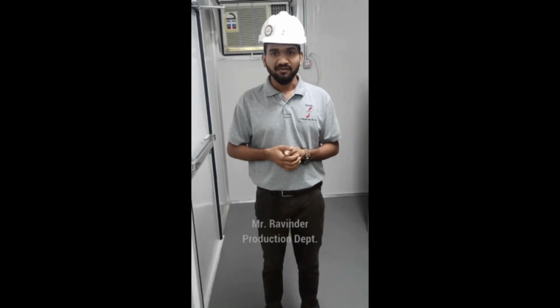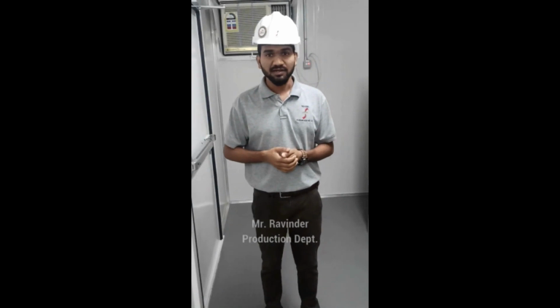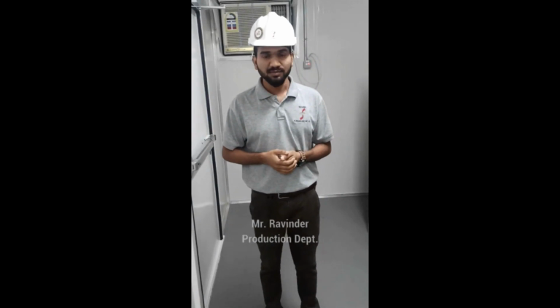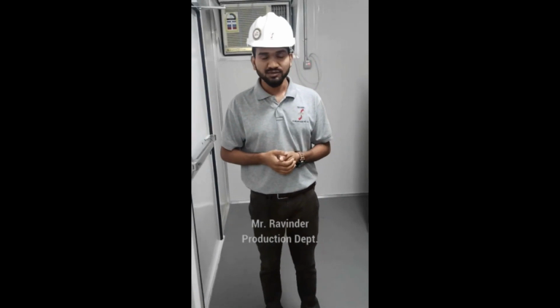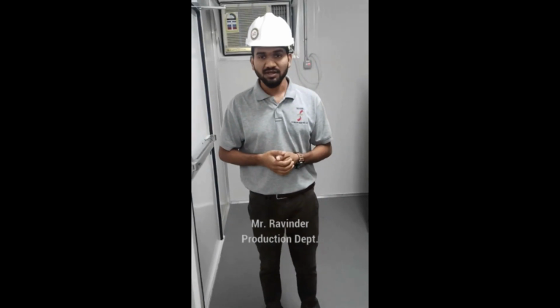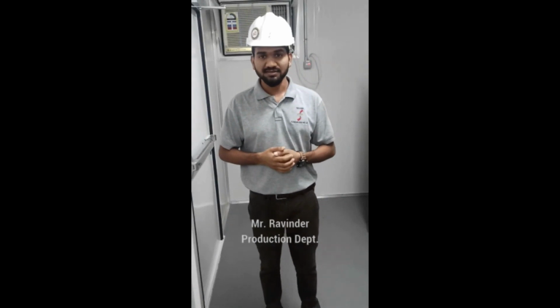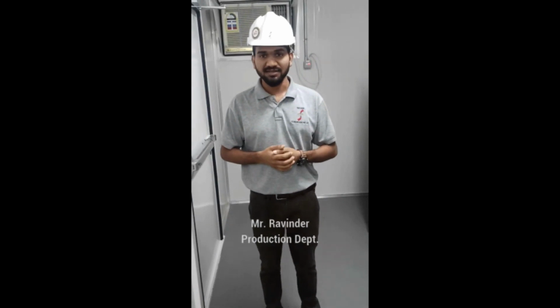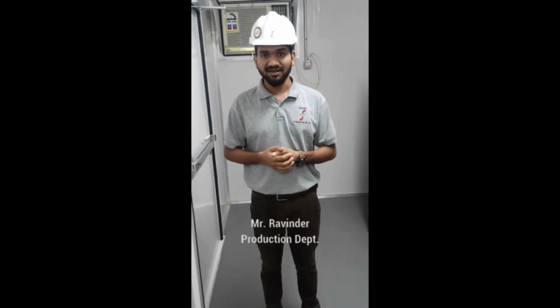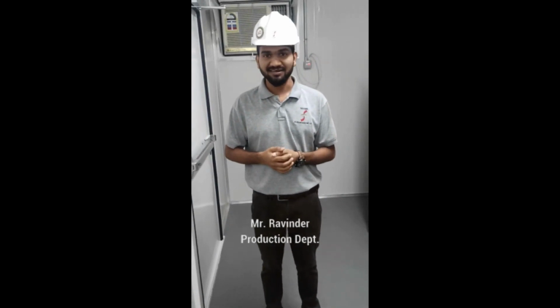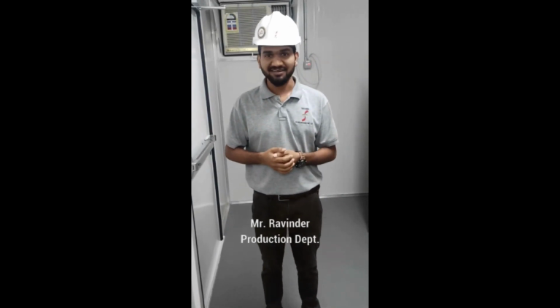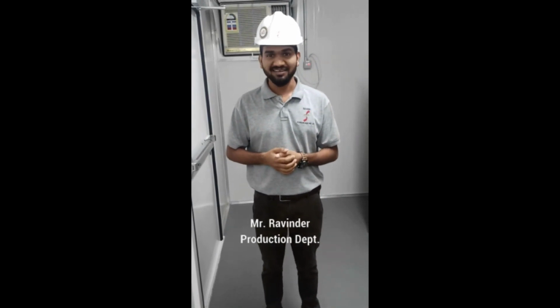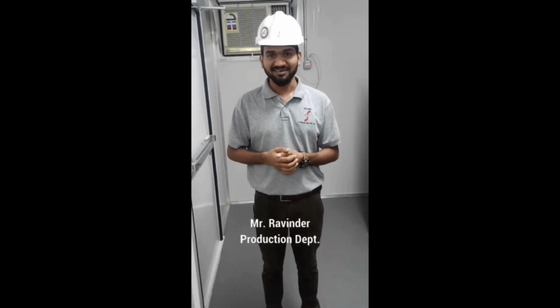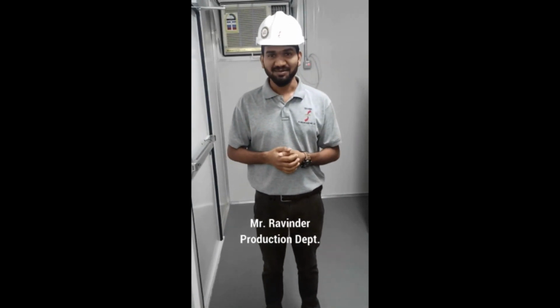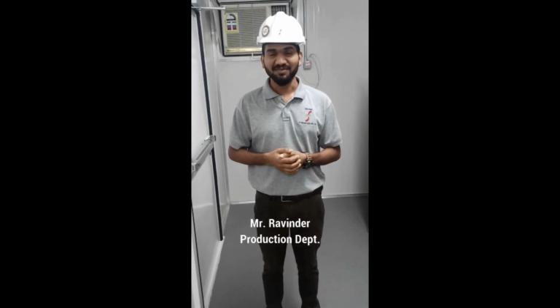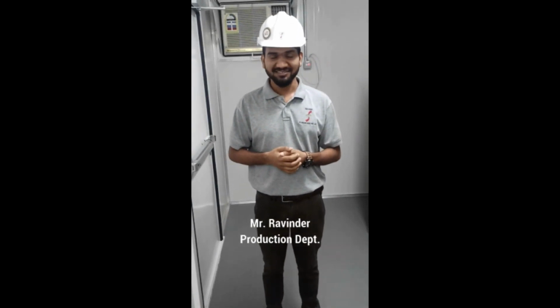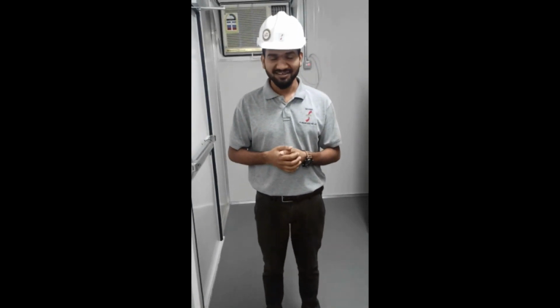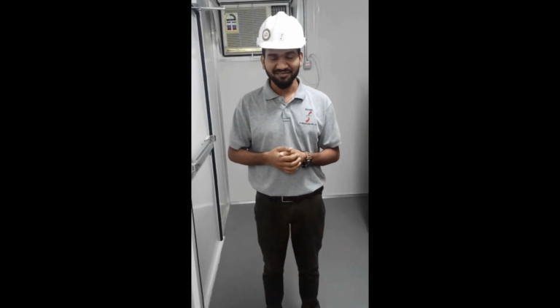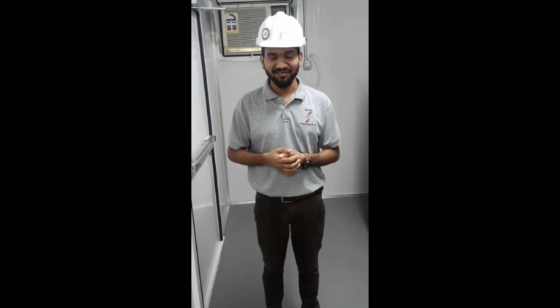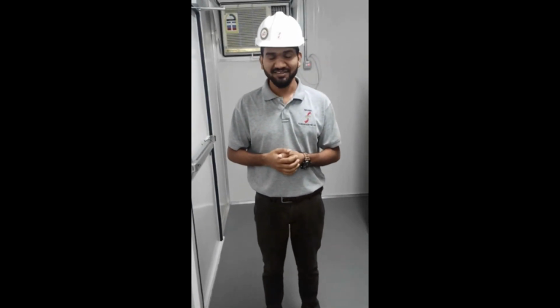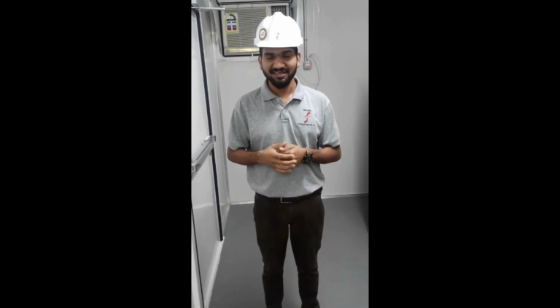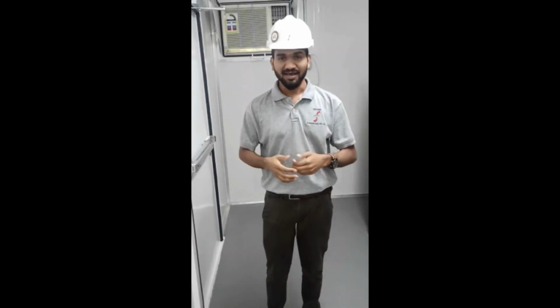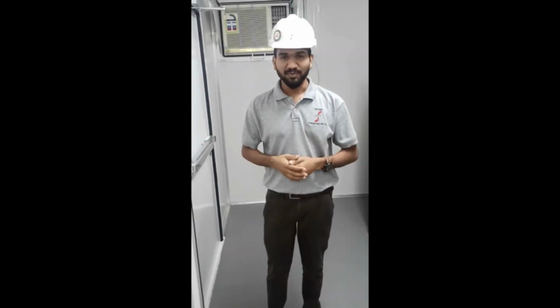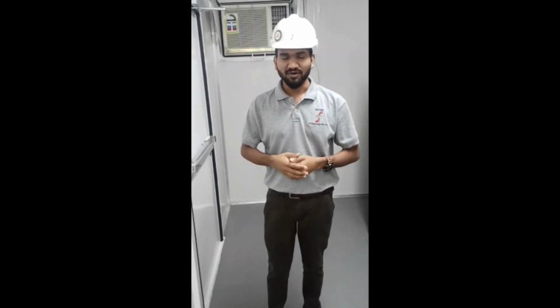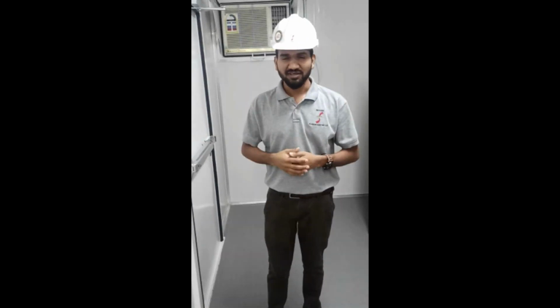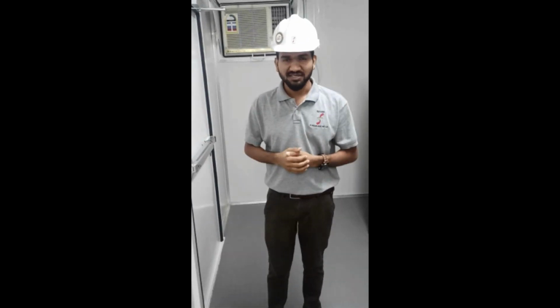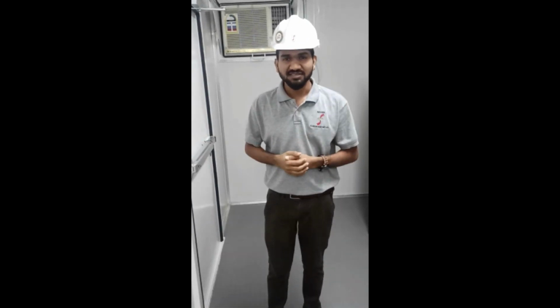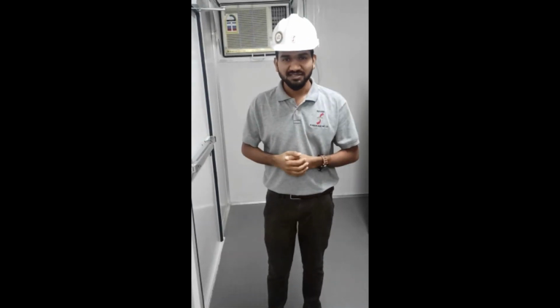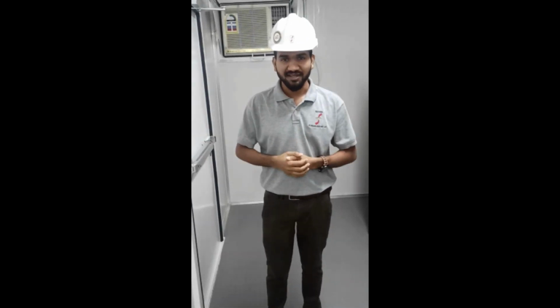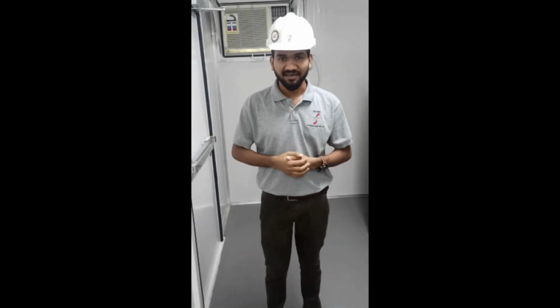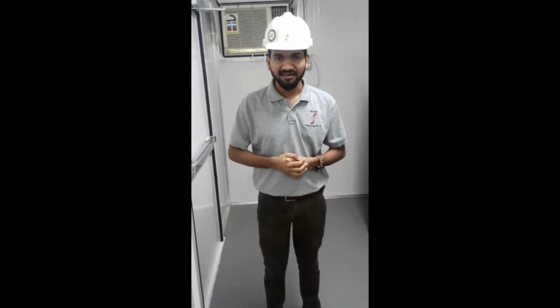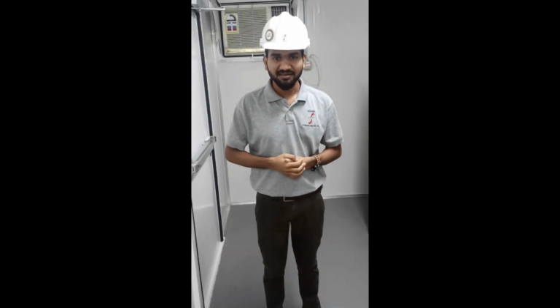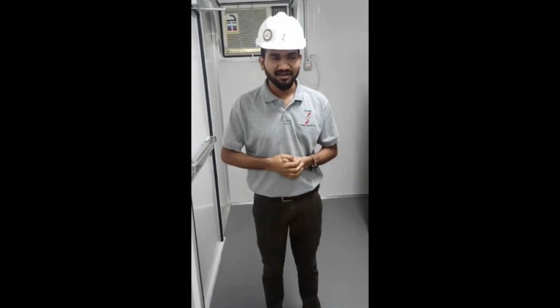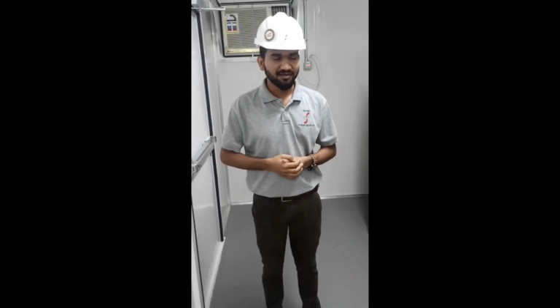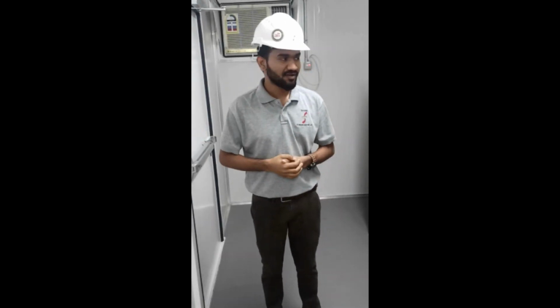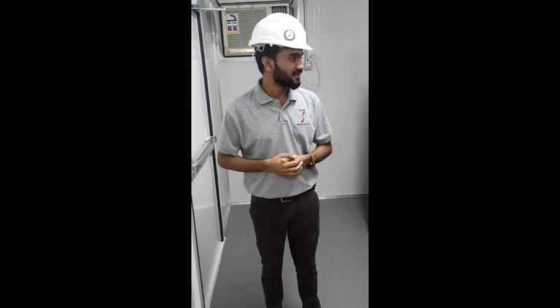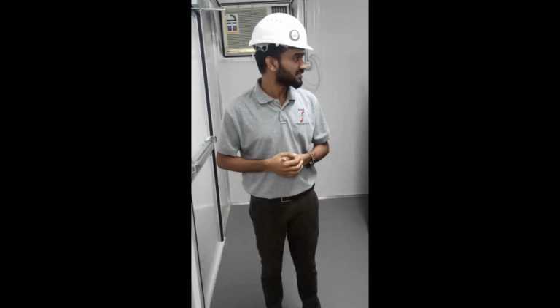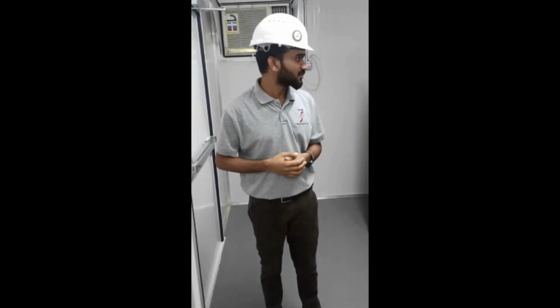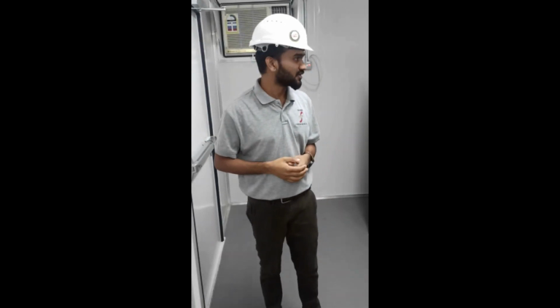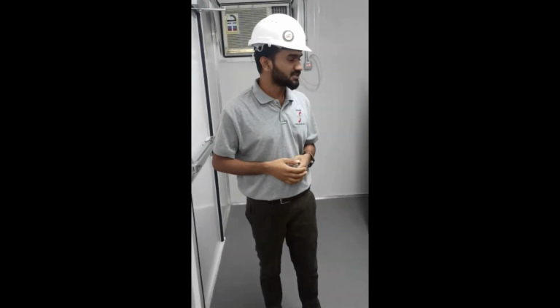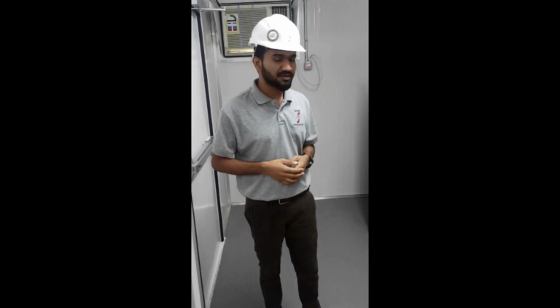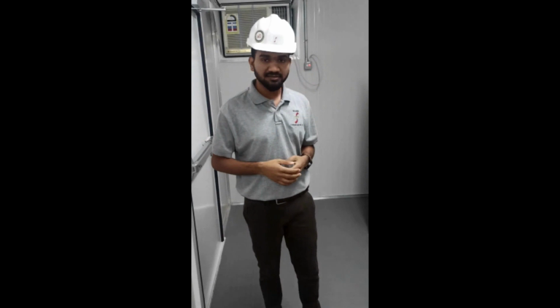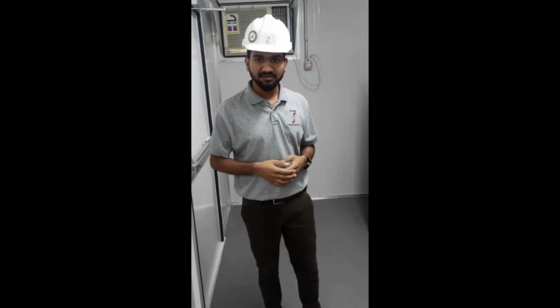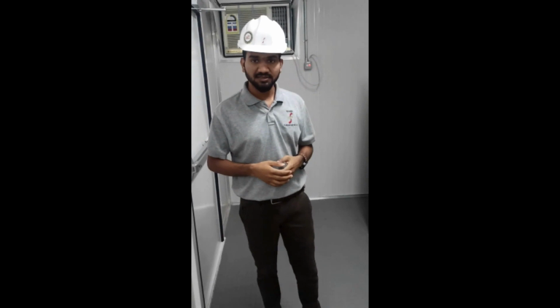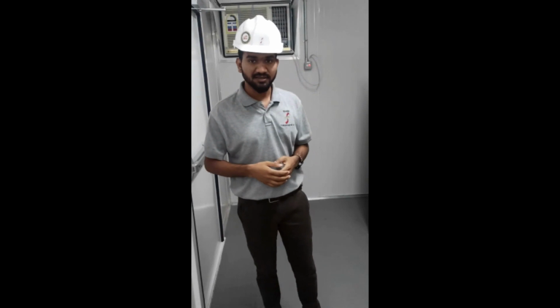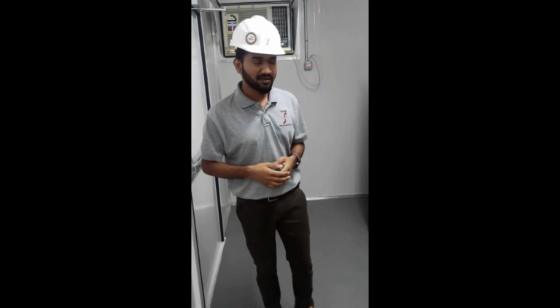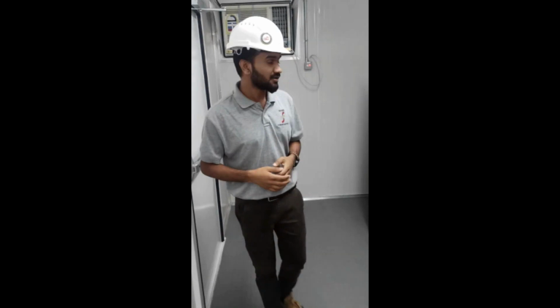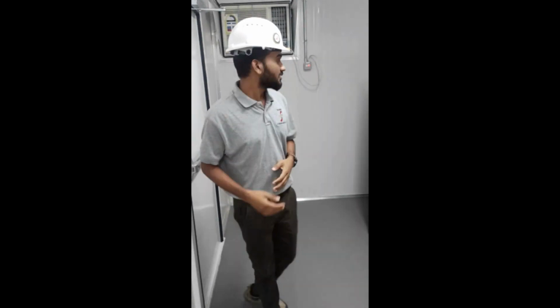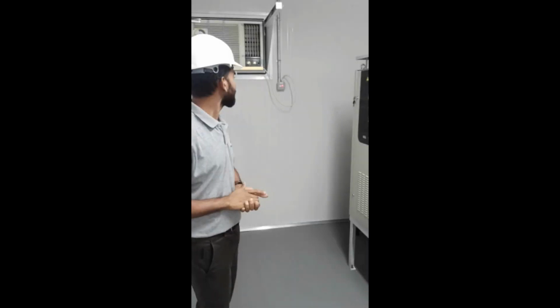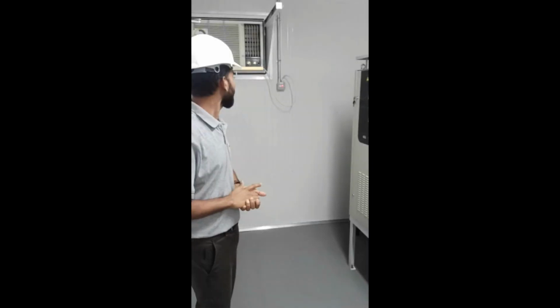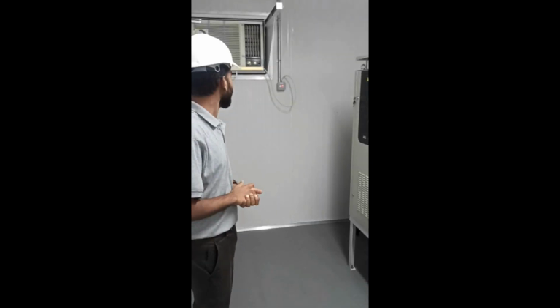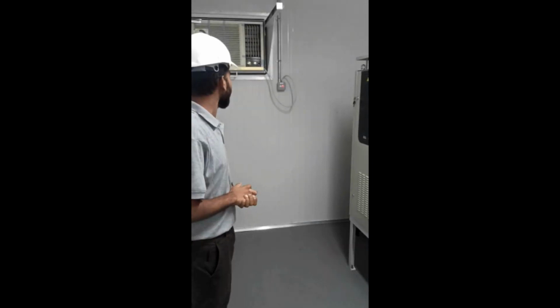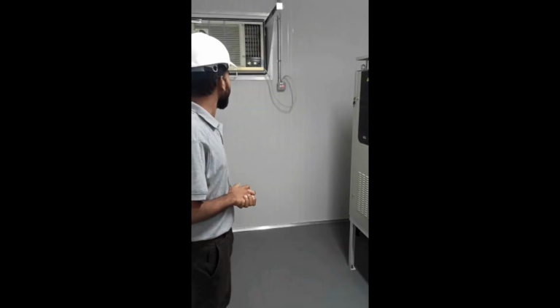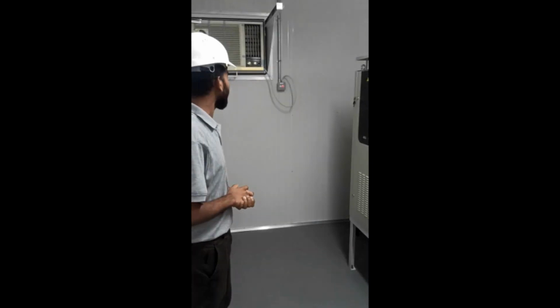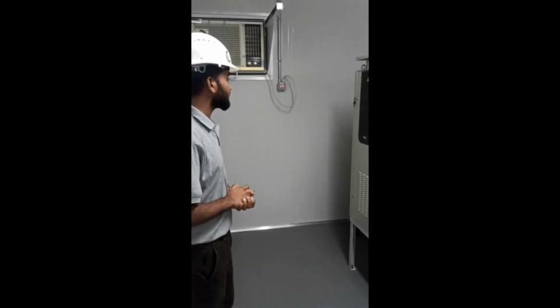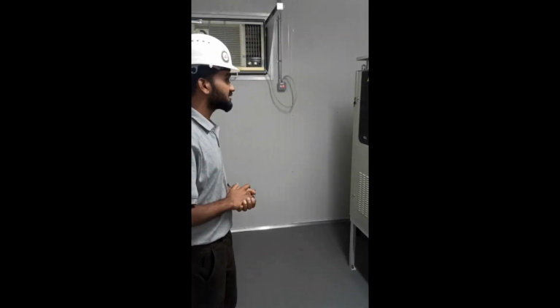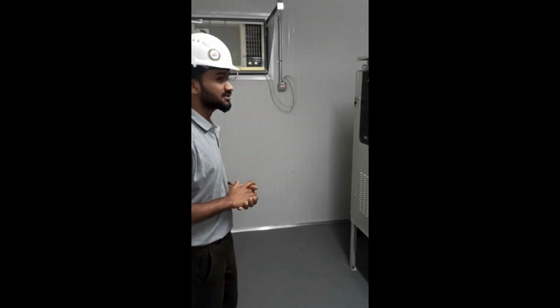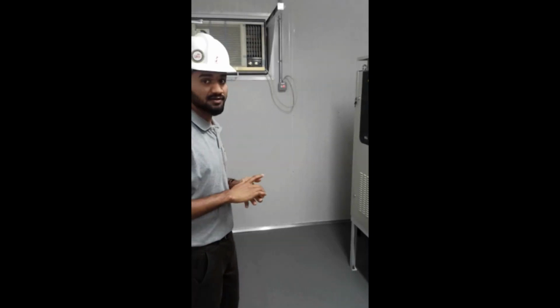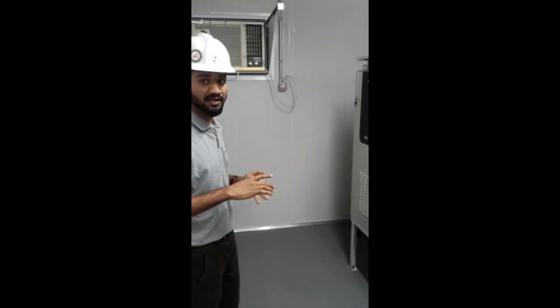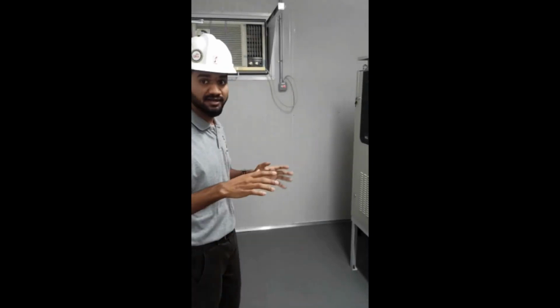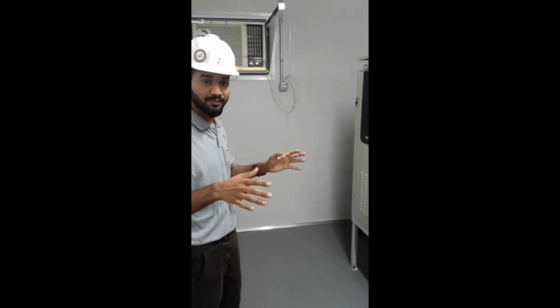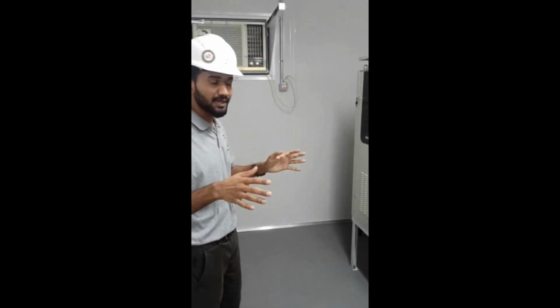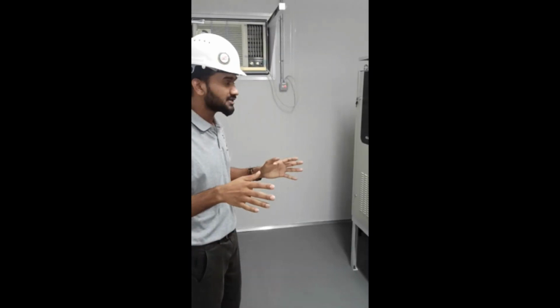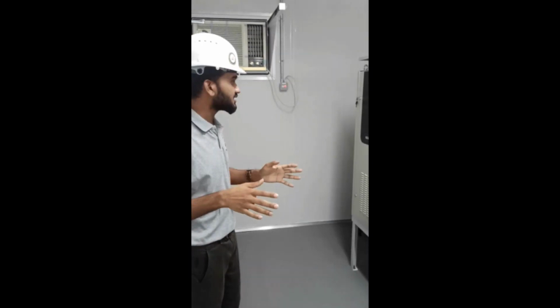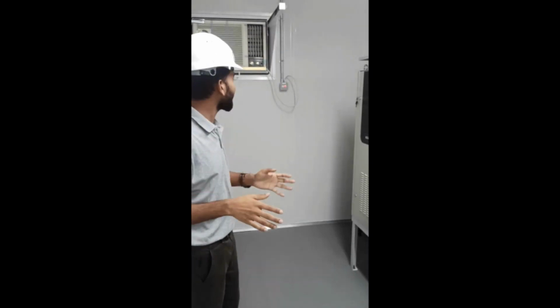Welcome, everyone. My name is Ravinder. I'm a production engineer here. I've been here for a year now. I'll now show you all the equipment.